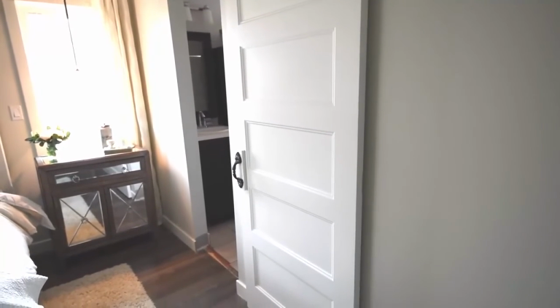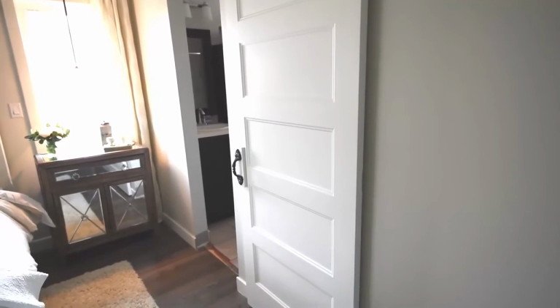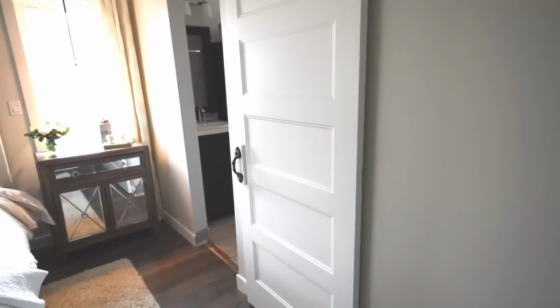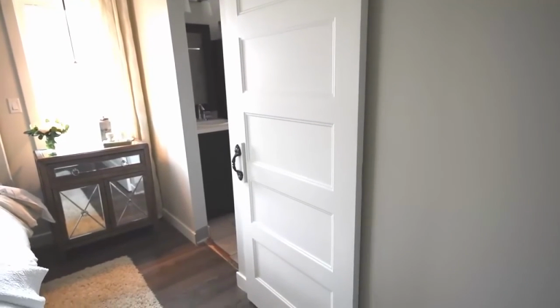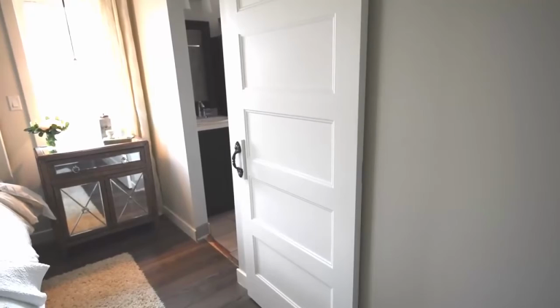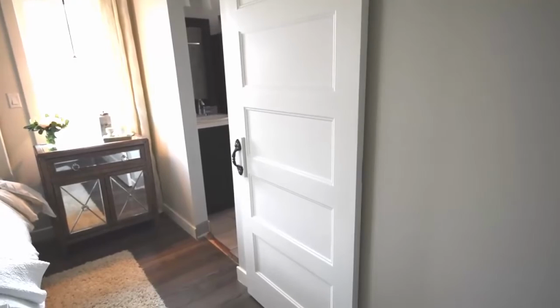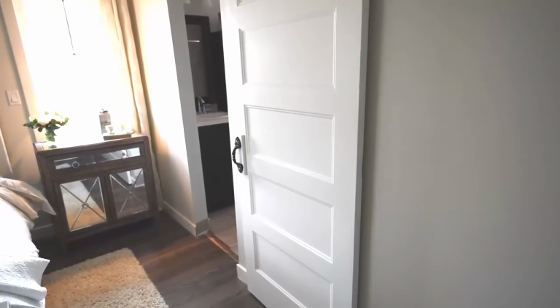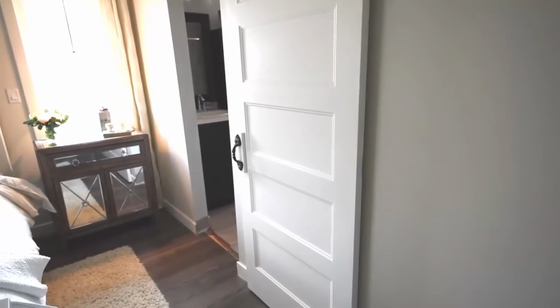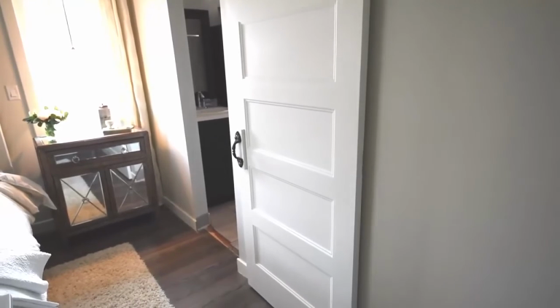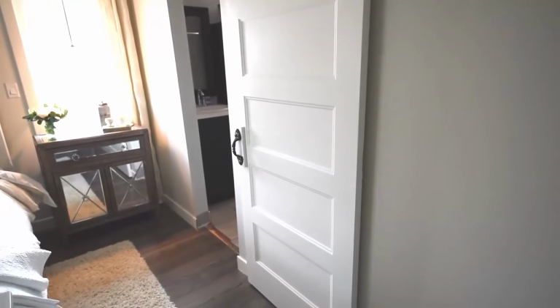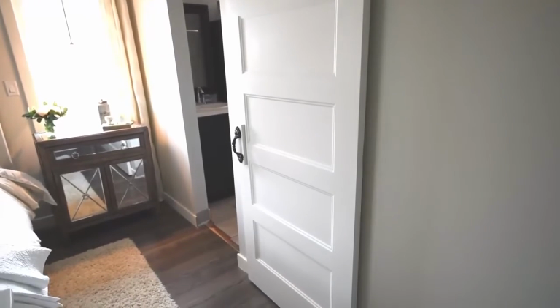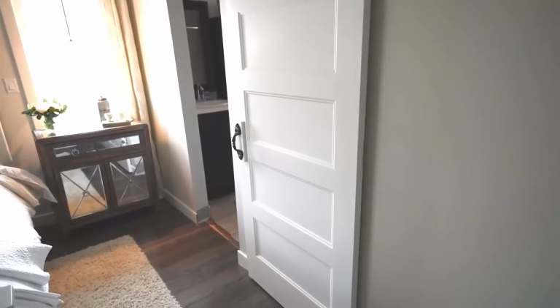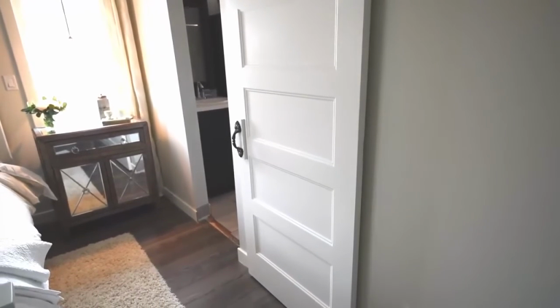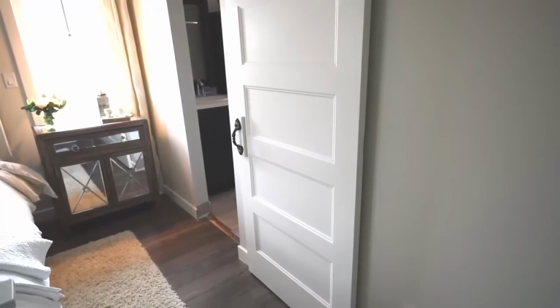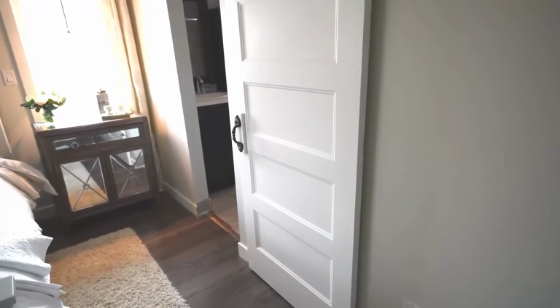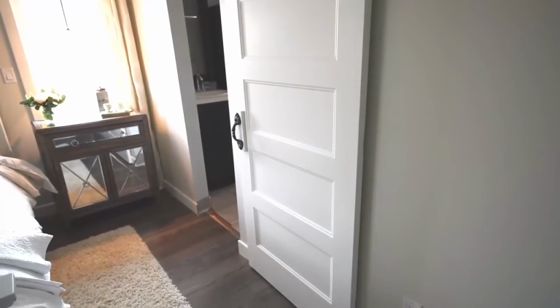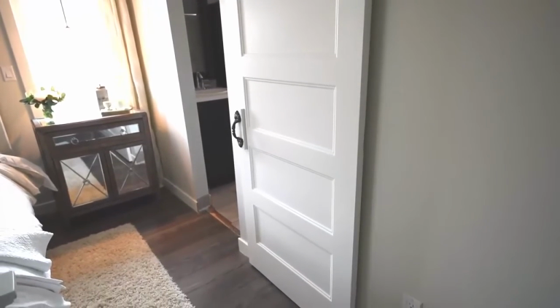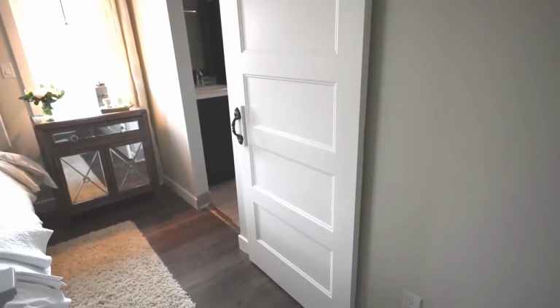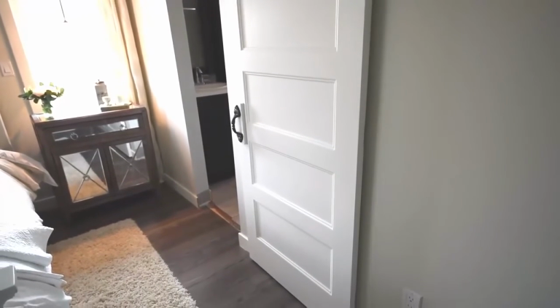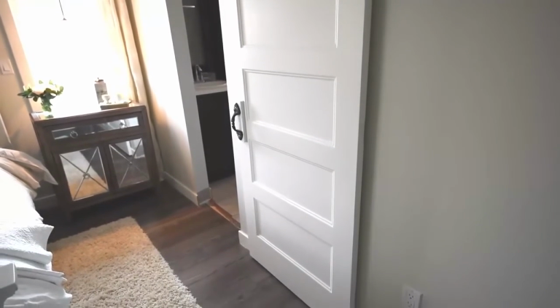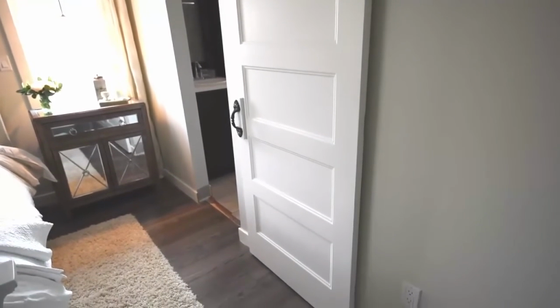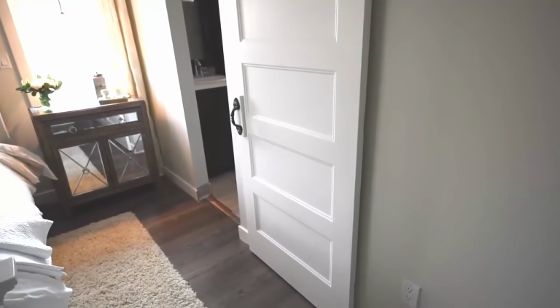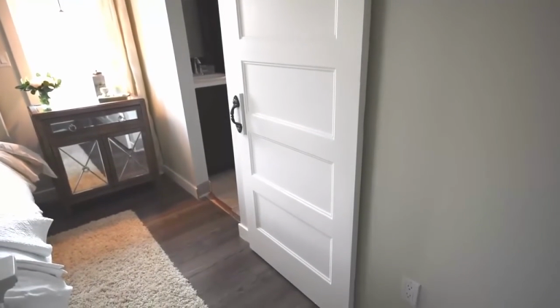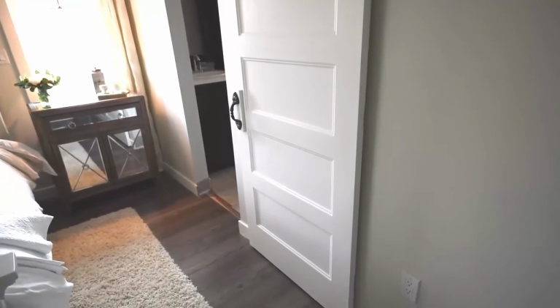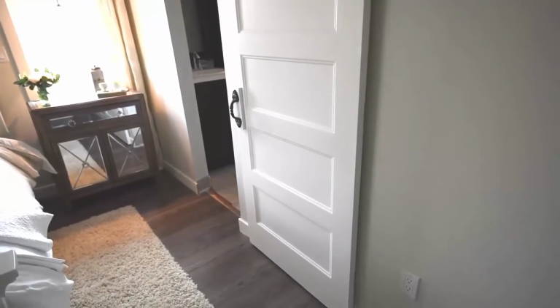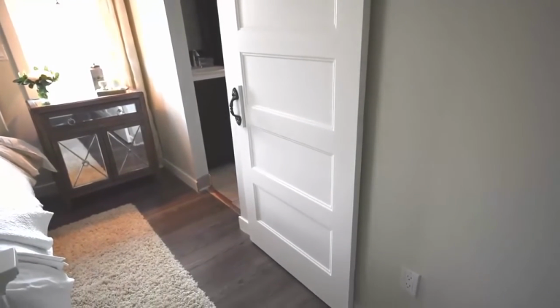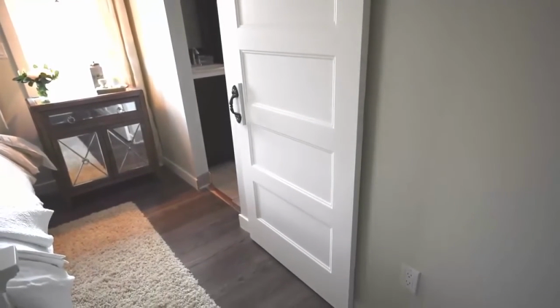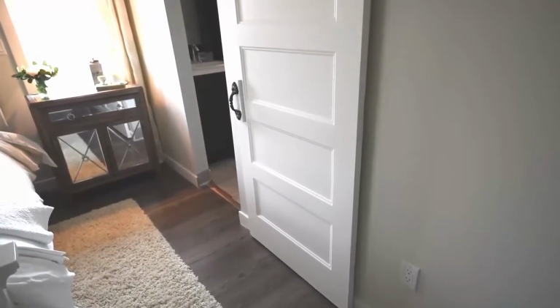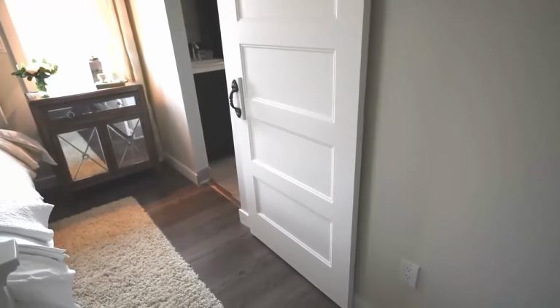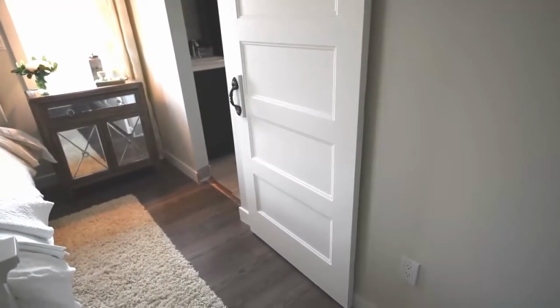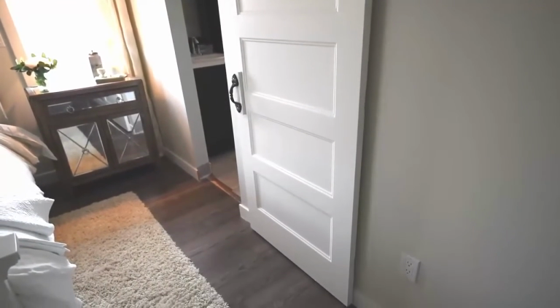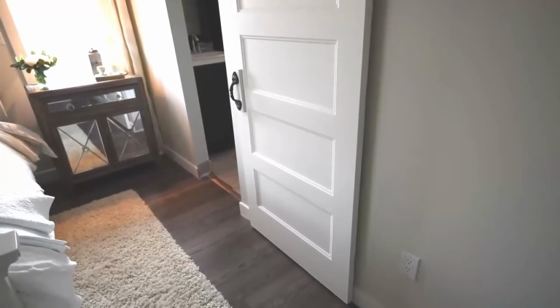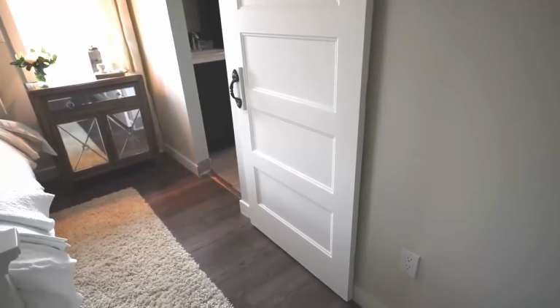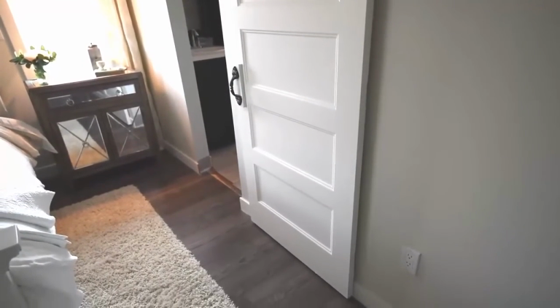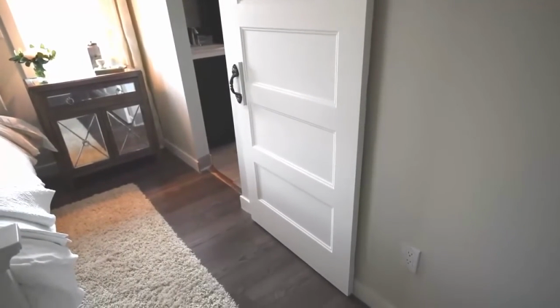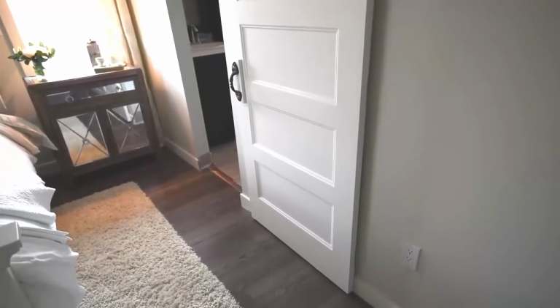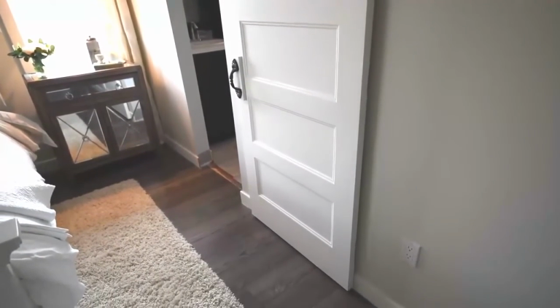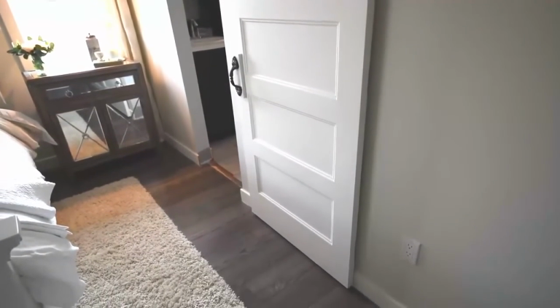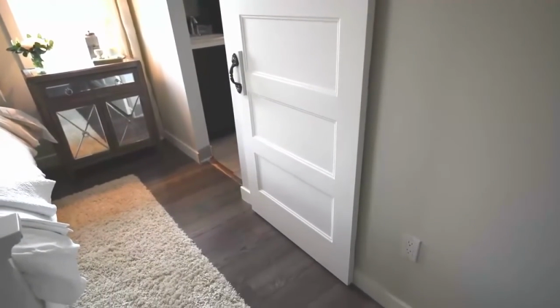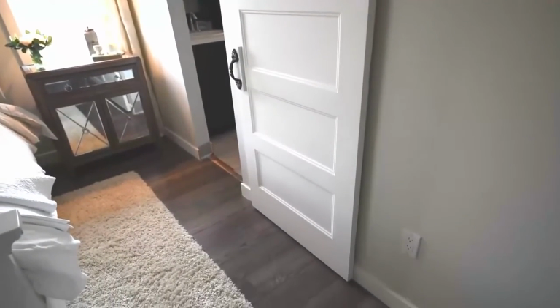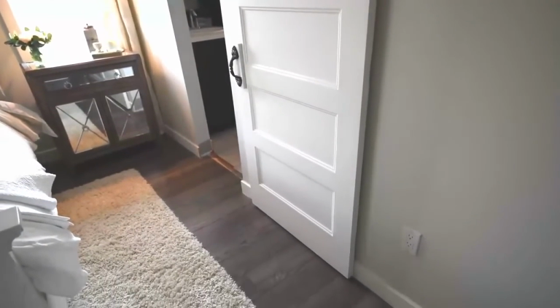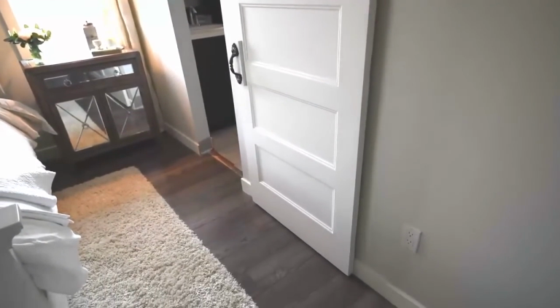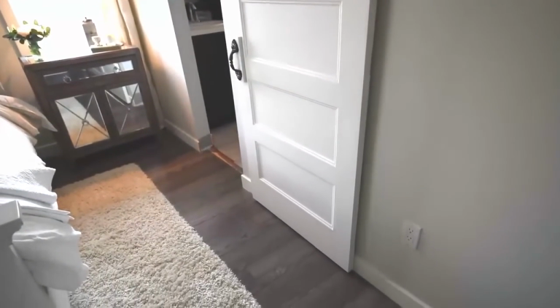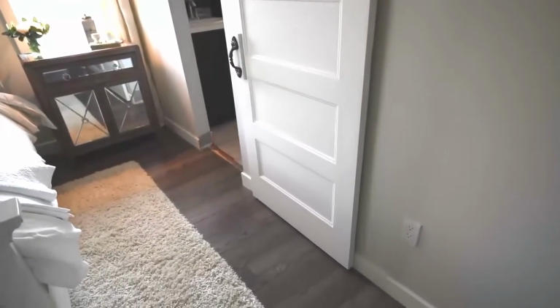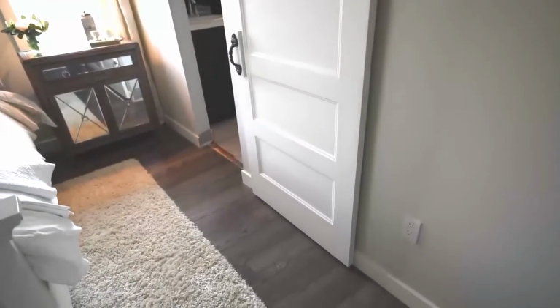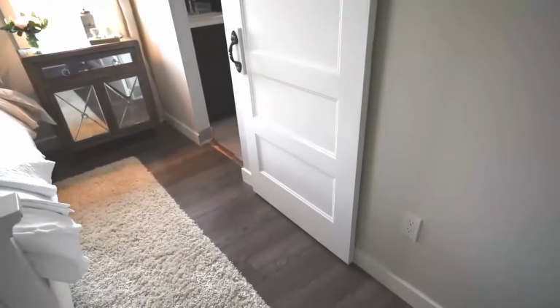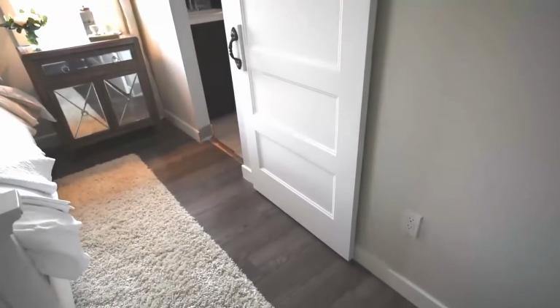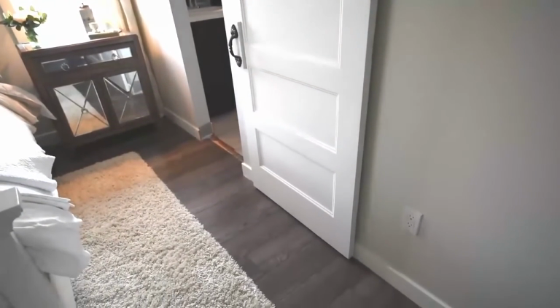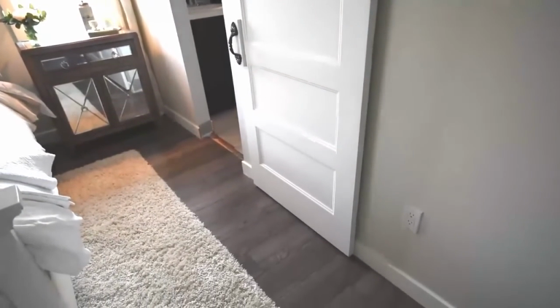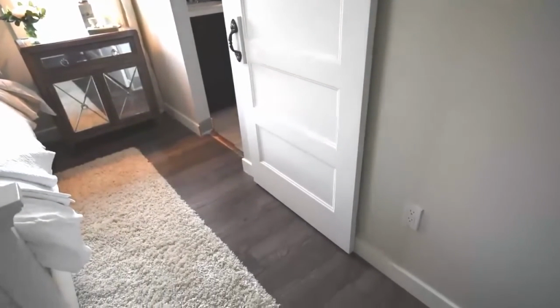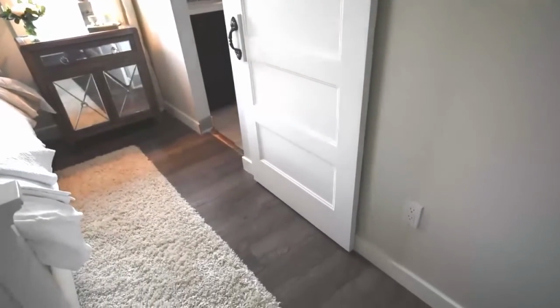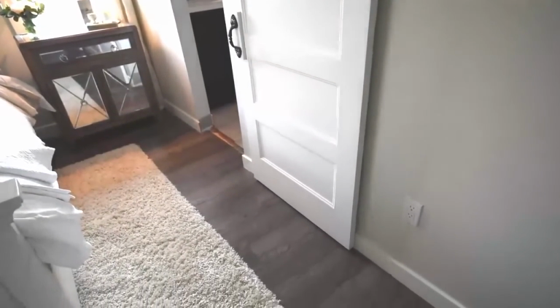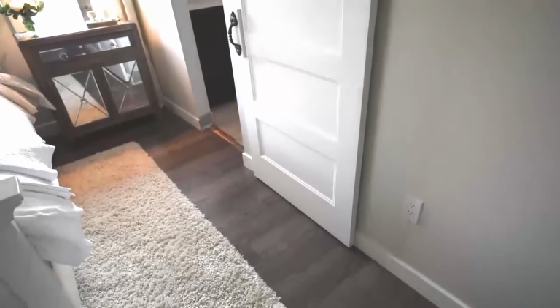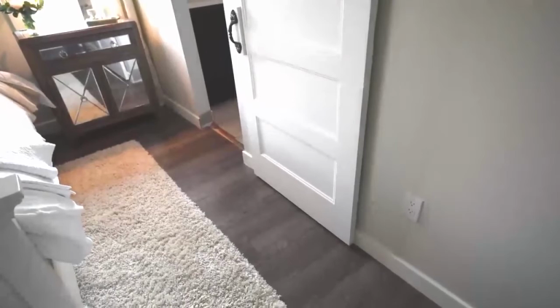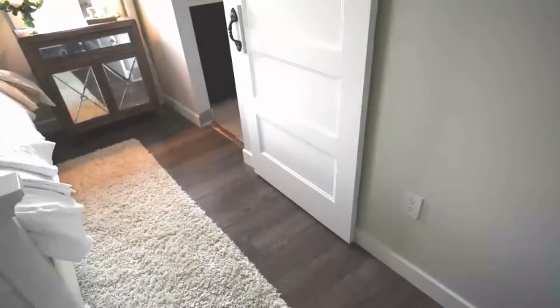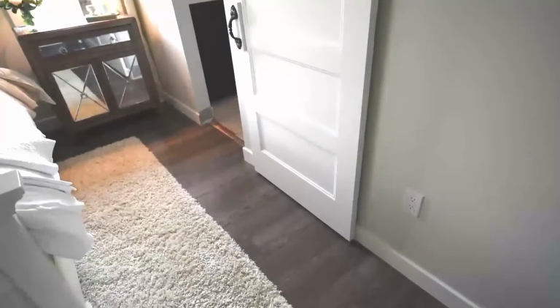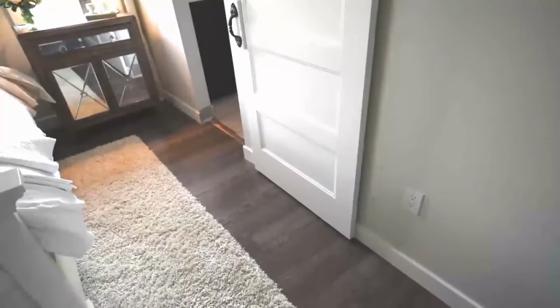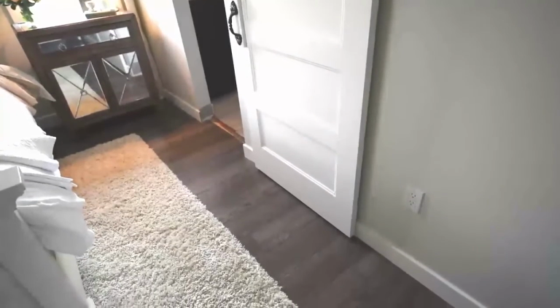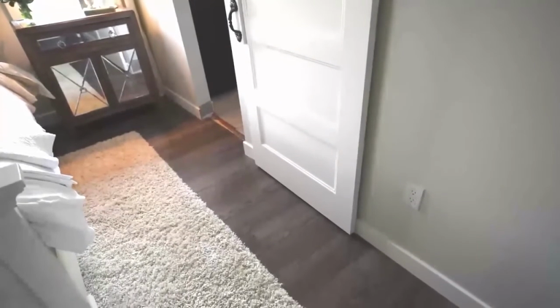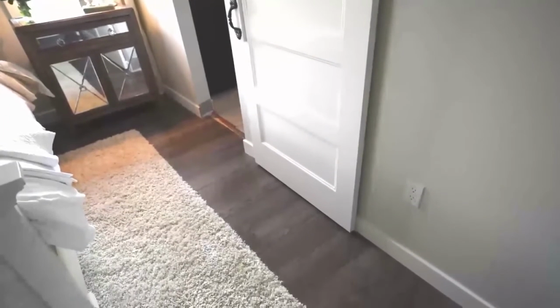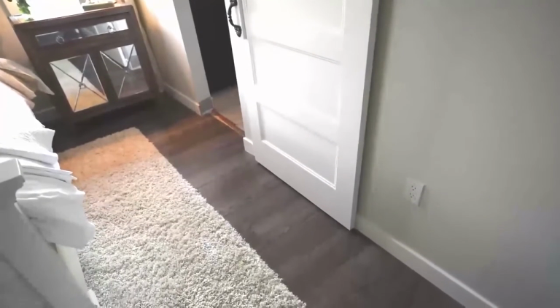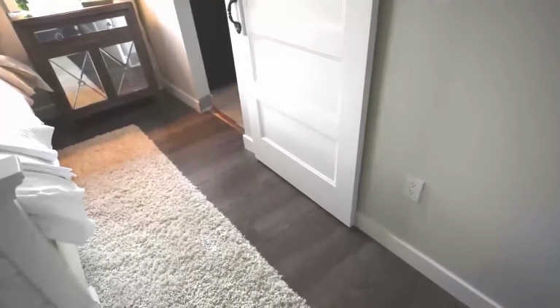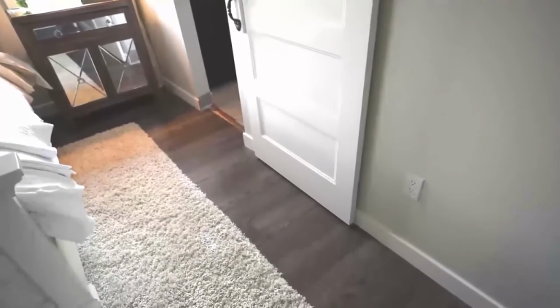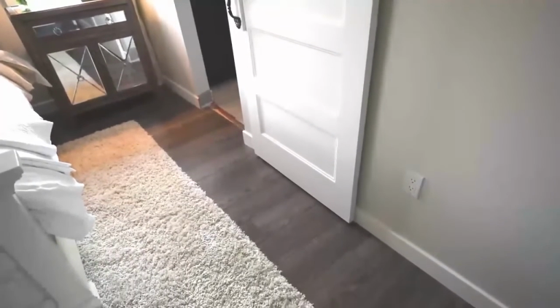Make sure to pop in next week because I am sharing the final reveal of our entire master bedroom makeover, and I can't wait to show you.